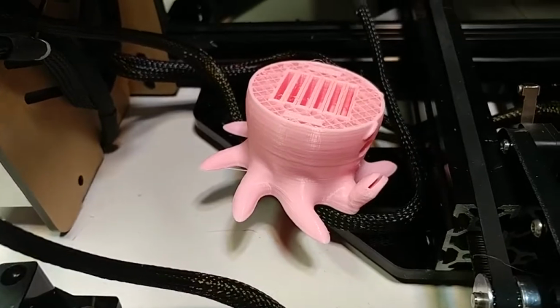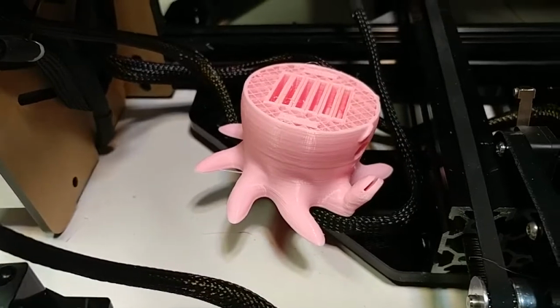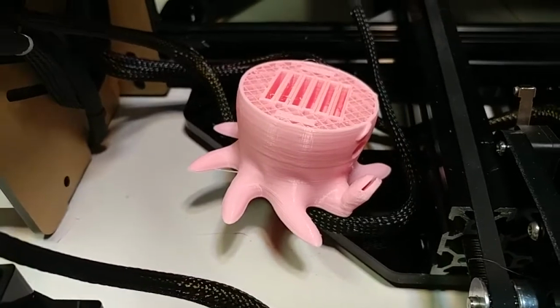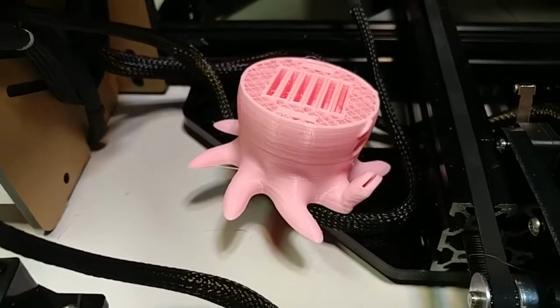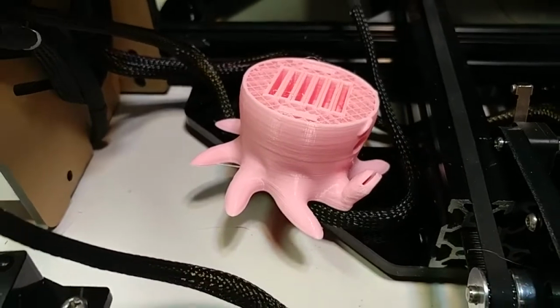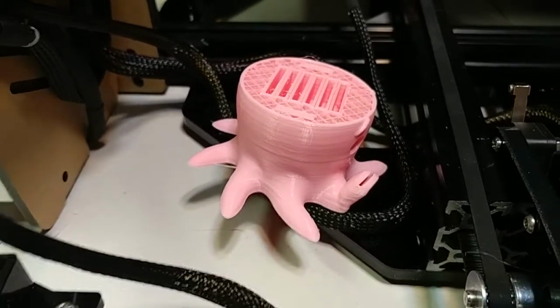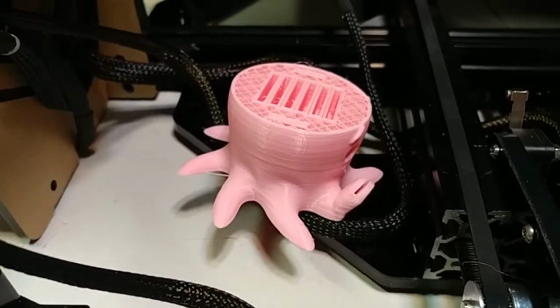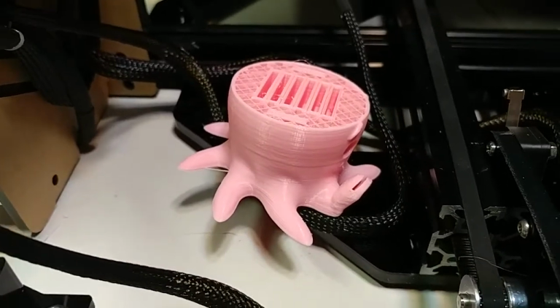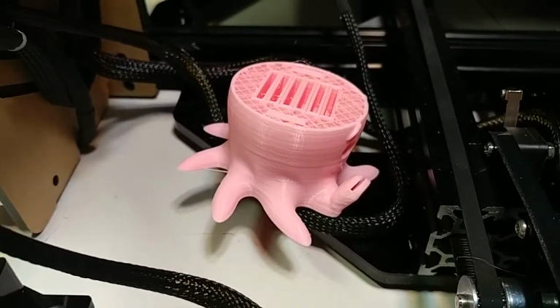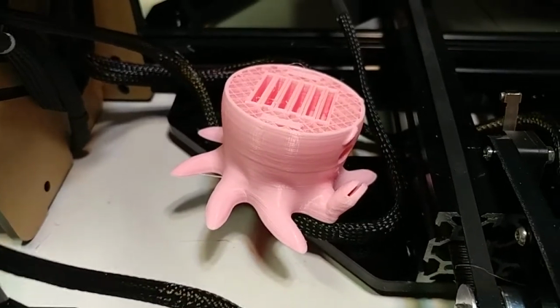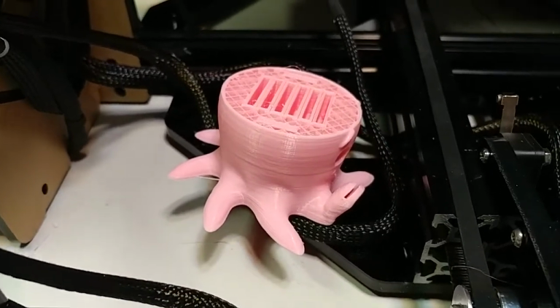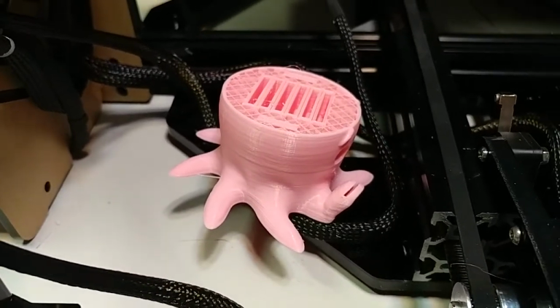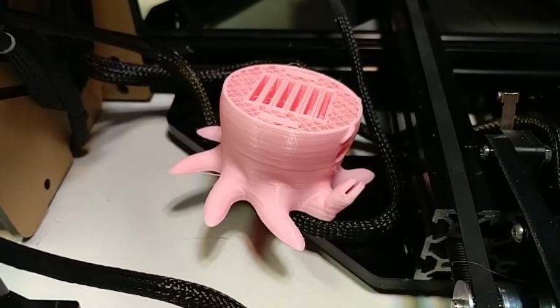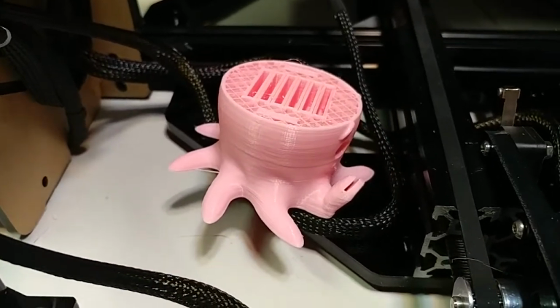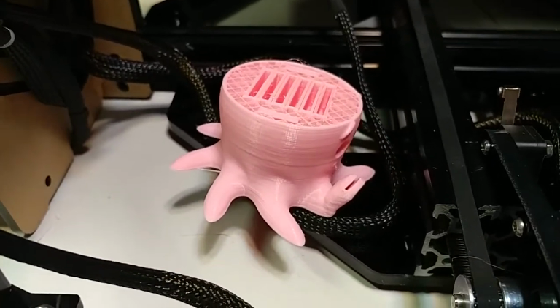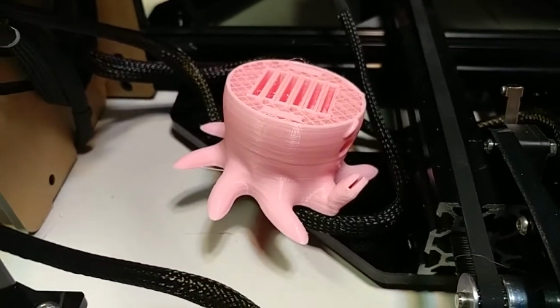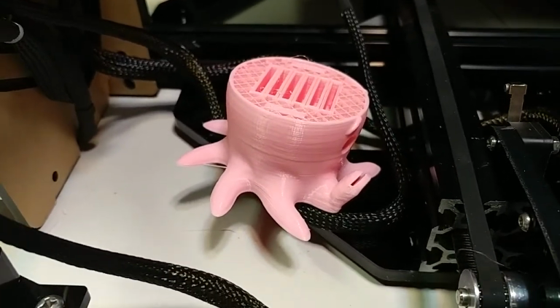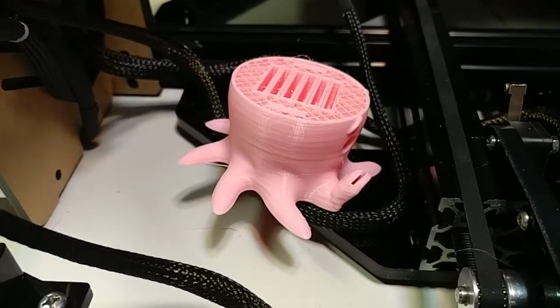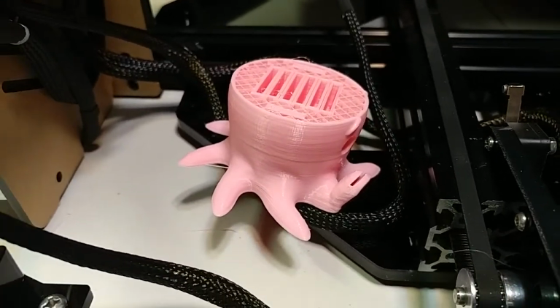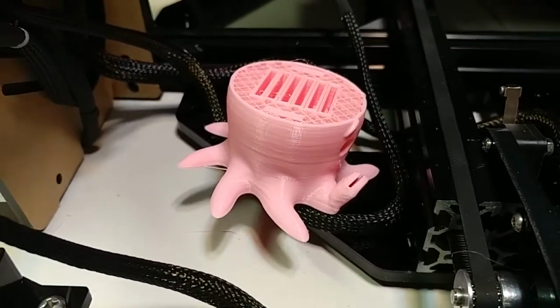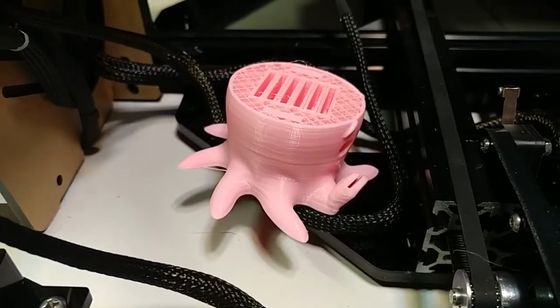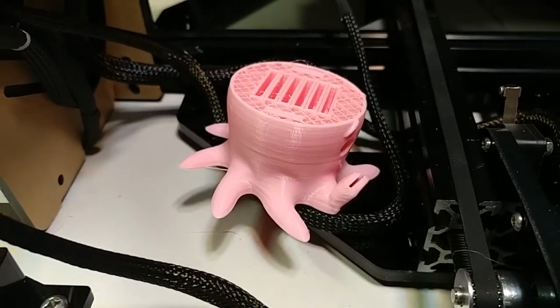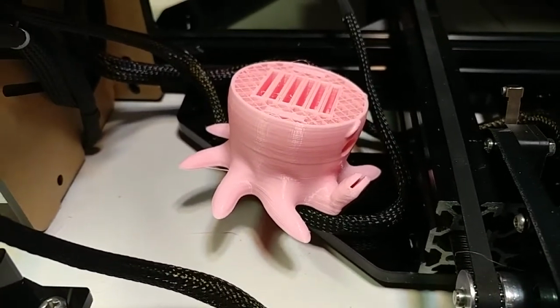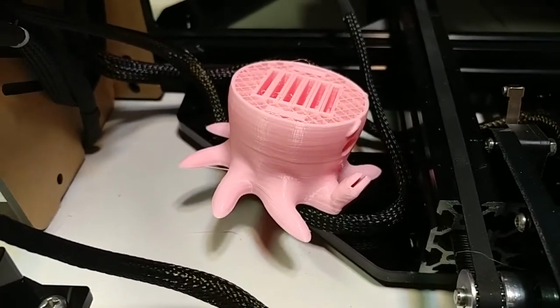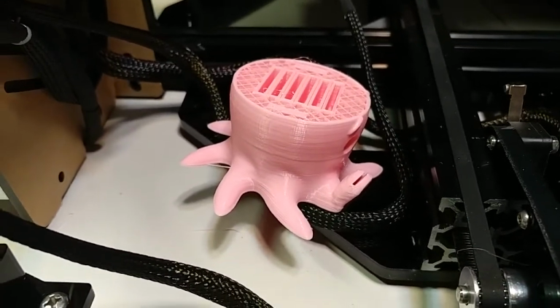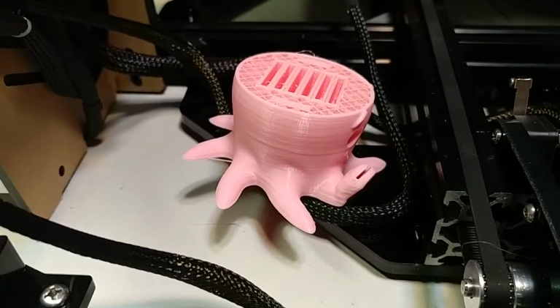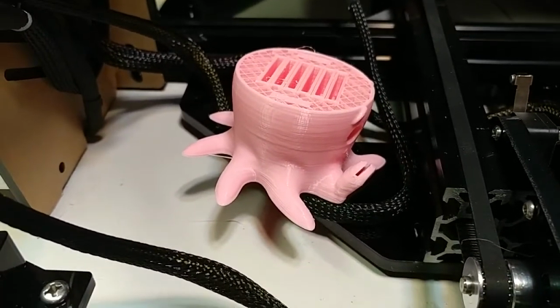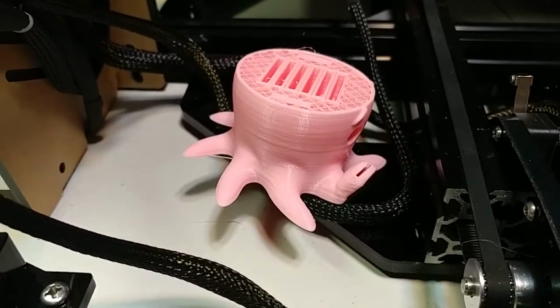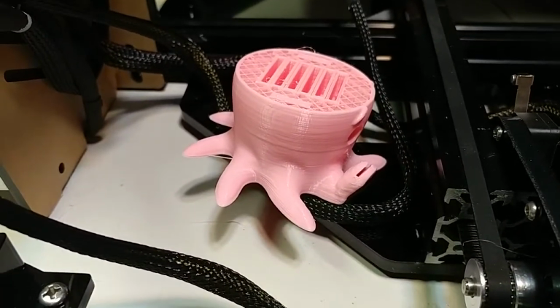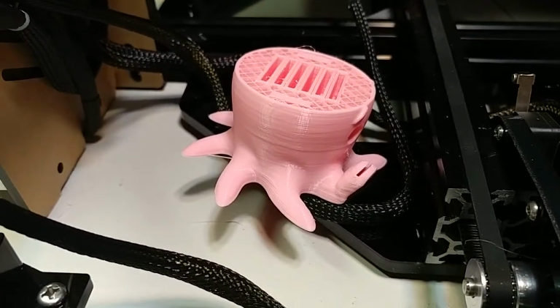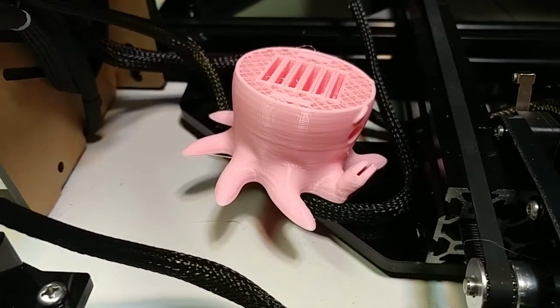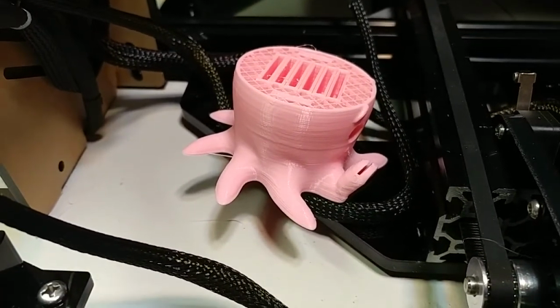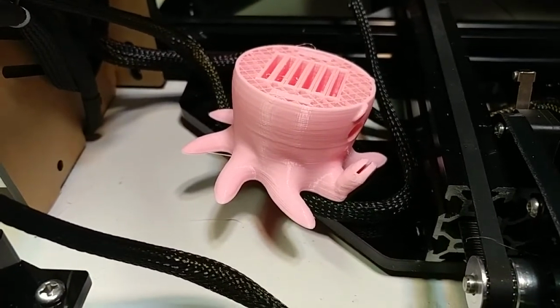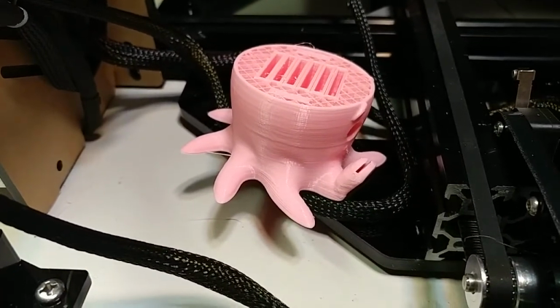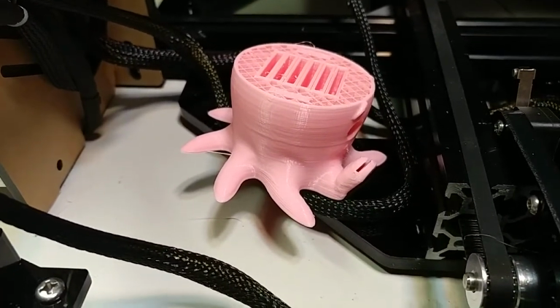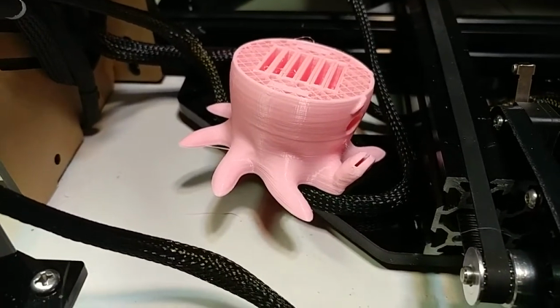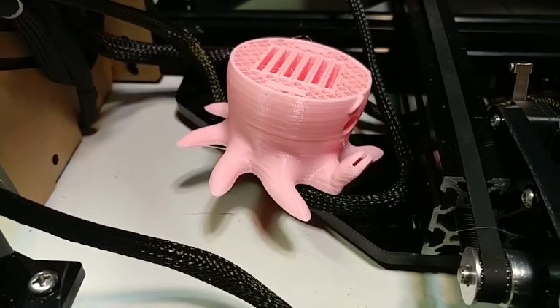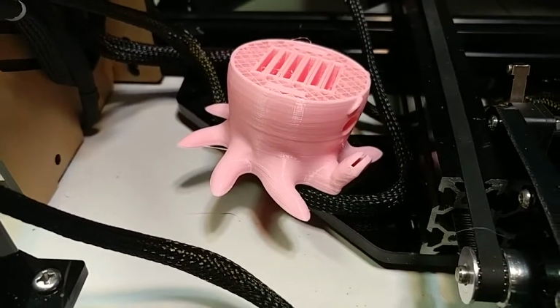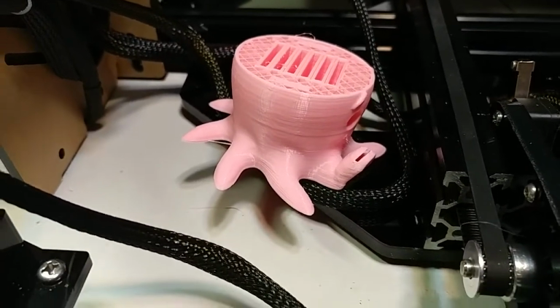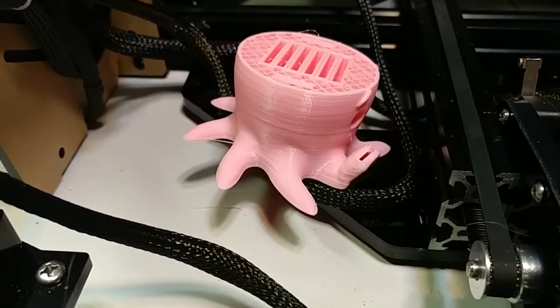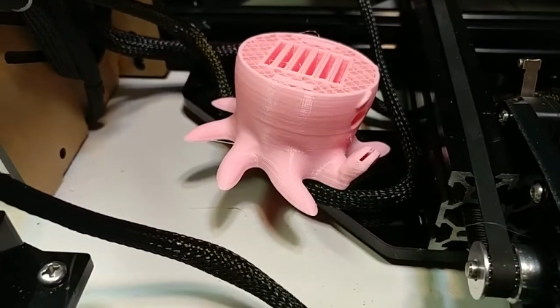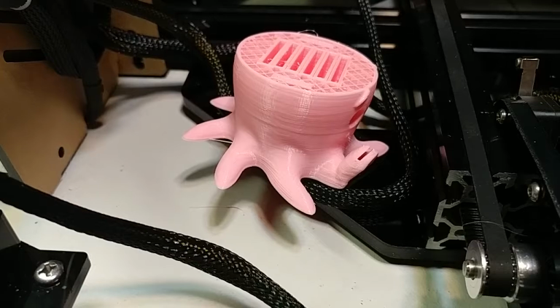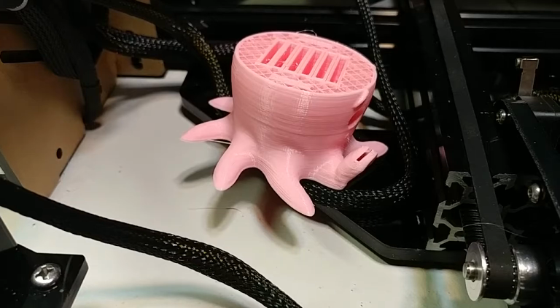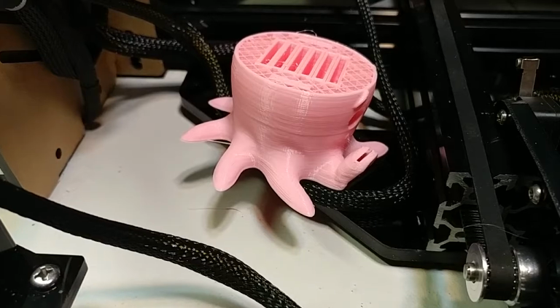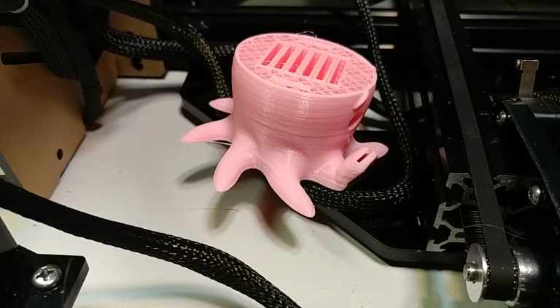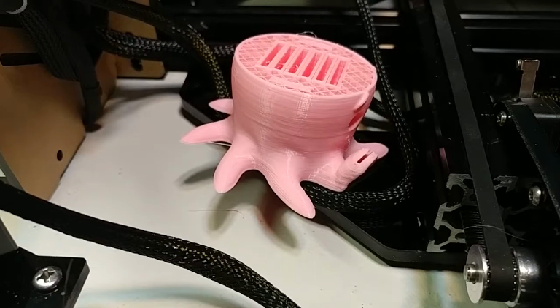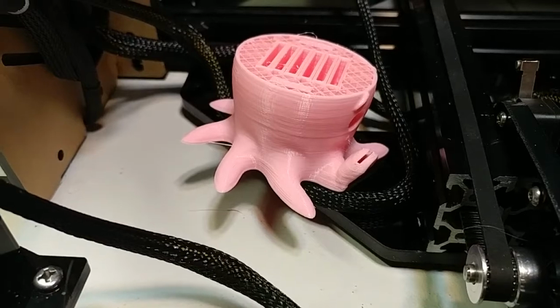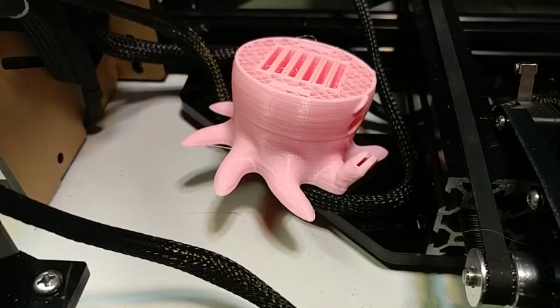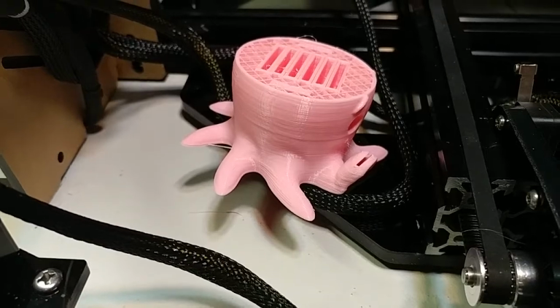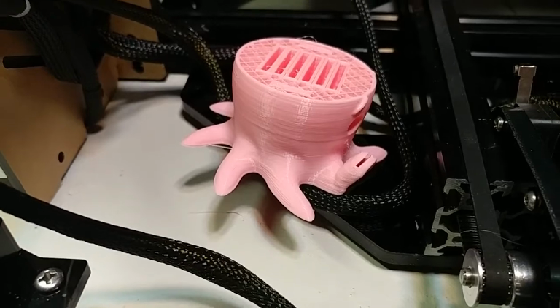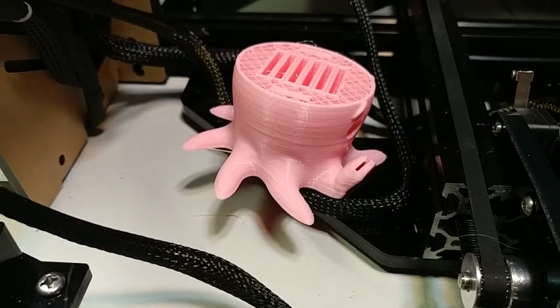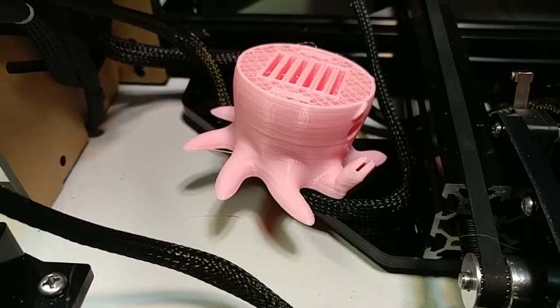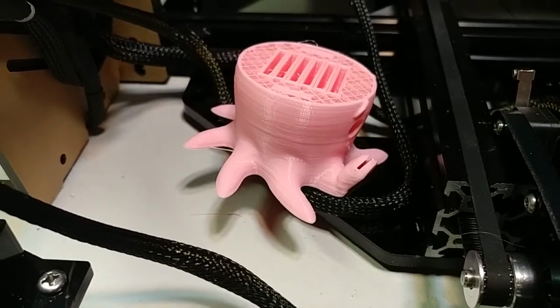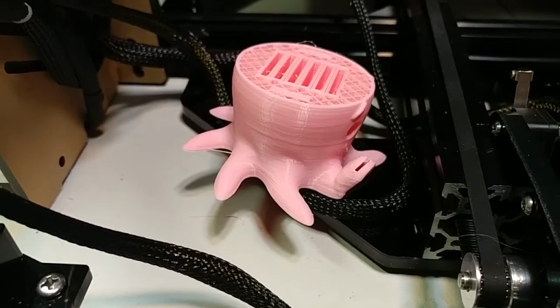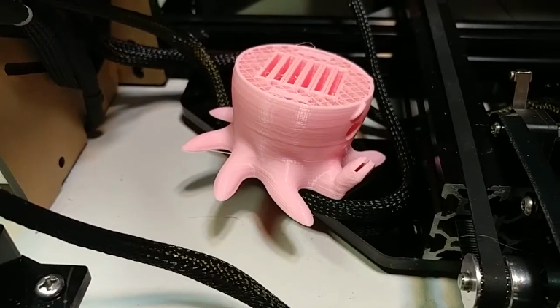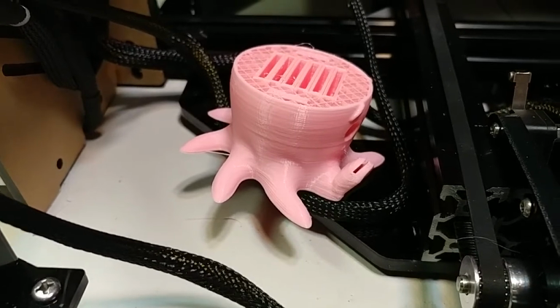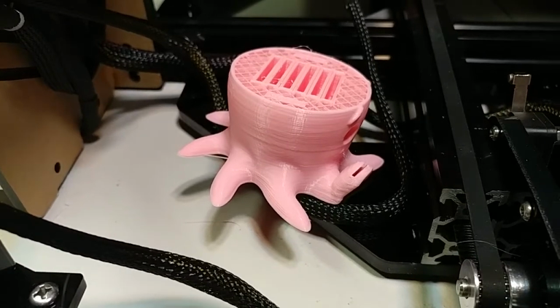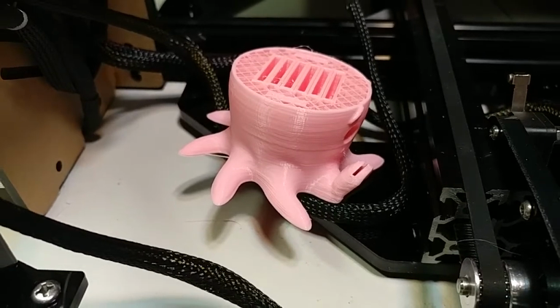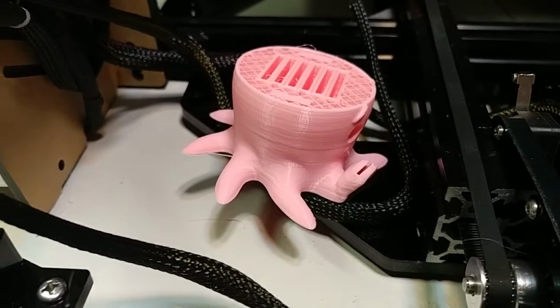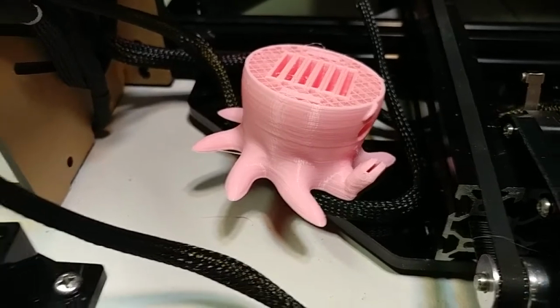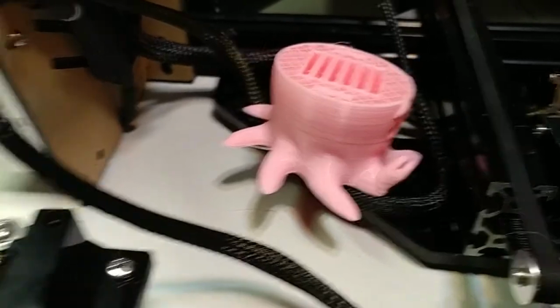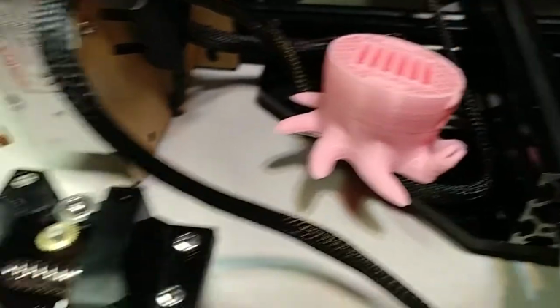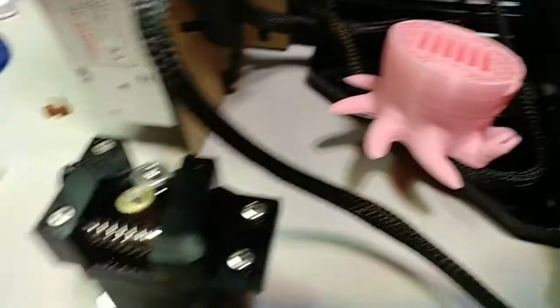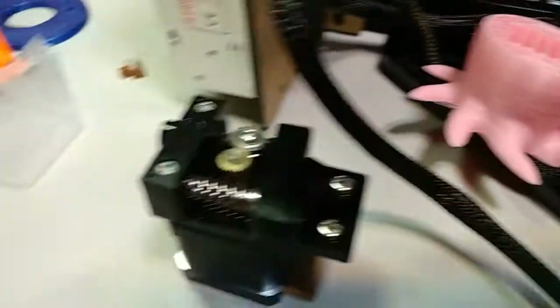It failed again. What's the problem? I tried to feed some filament and noticed I could just push it through.